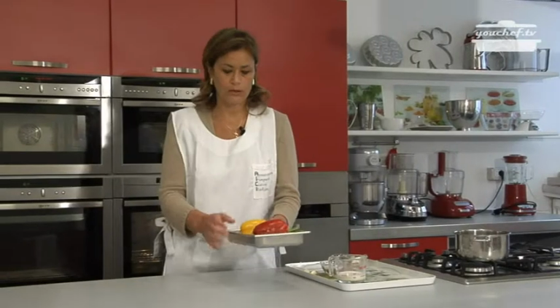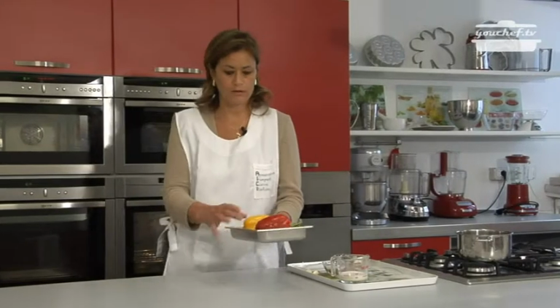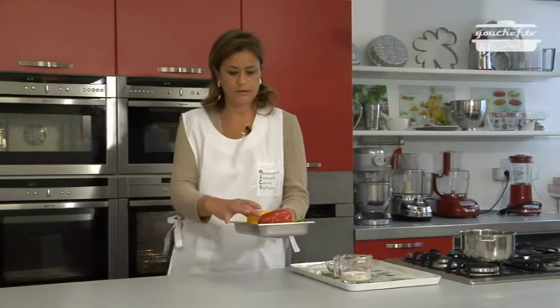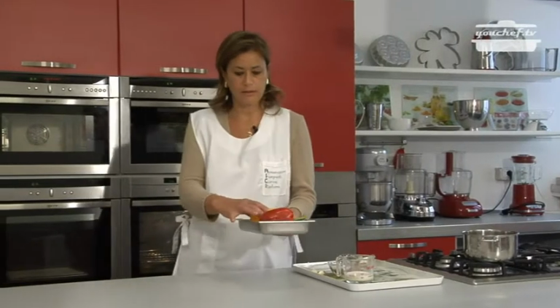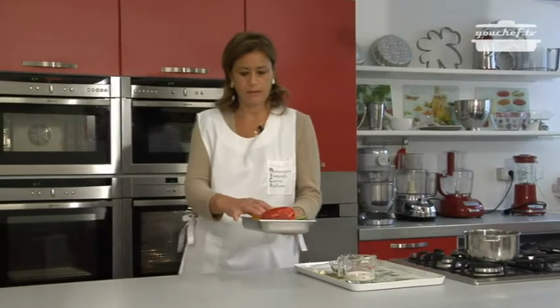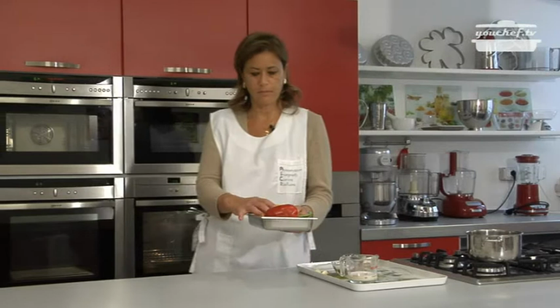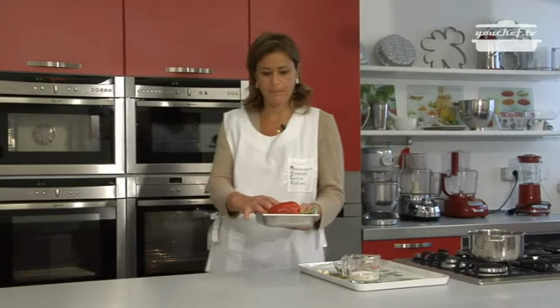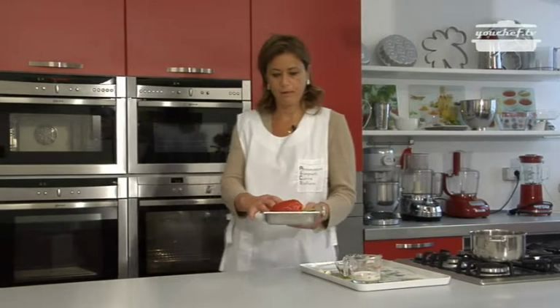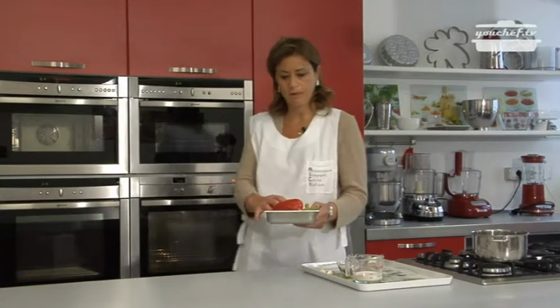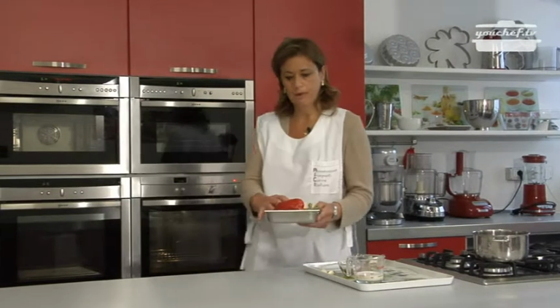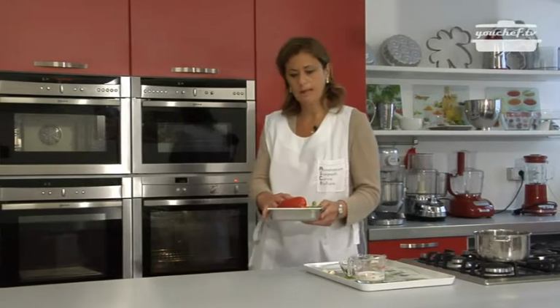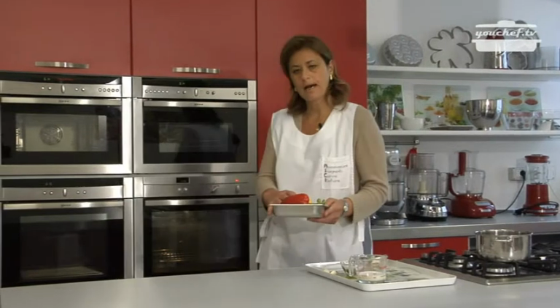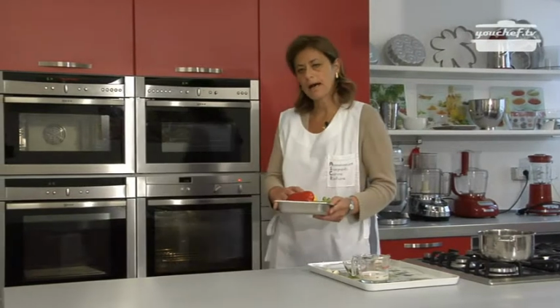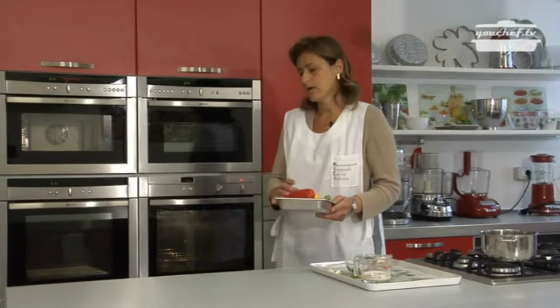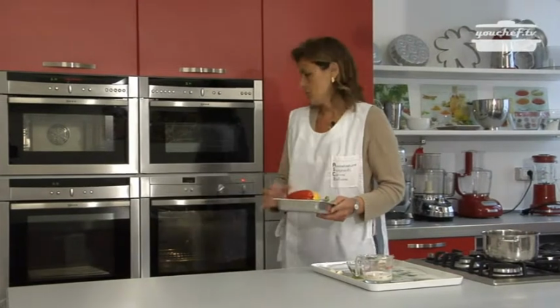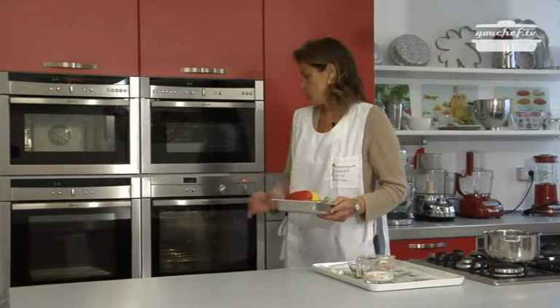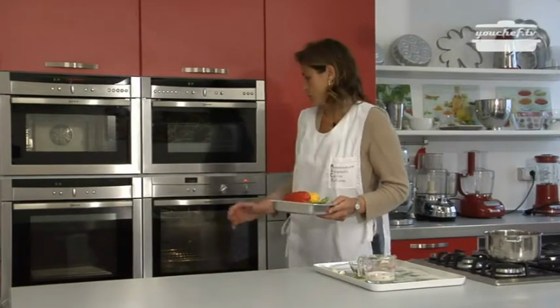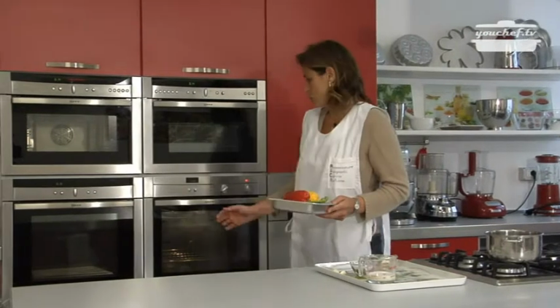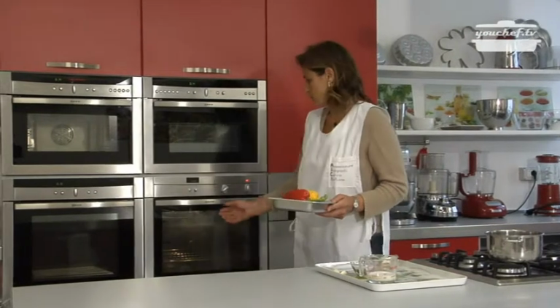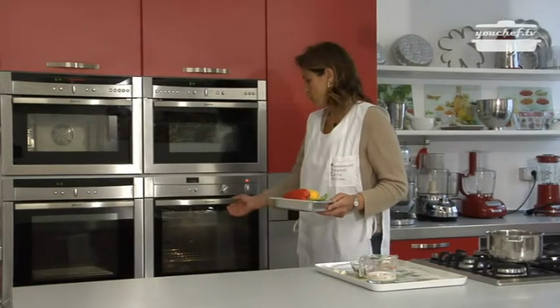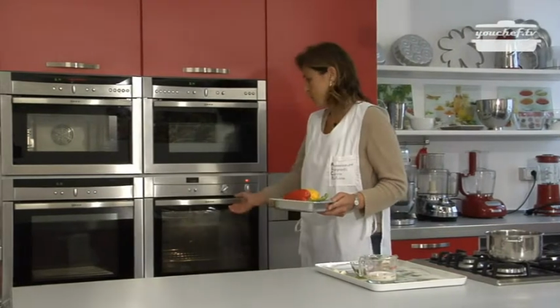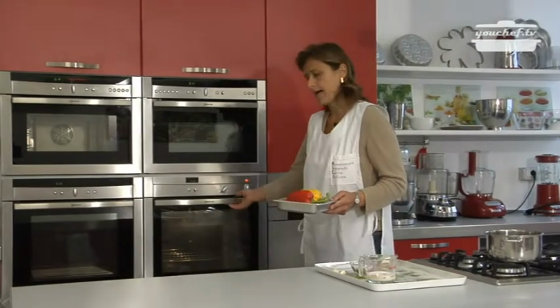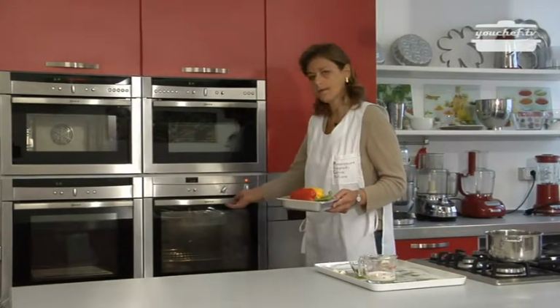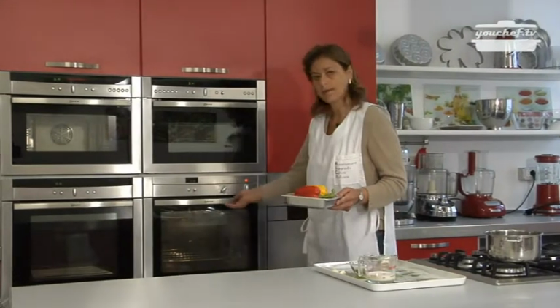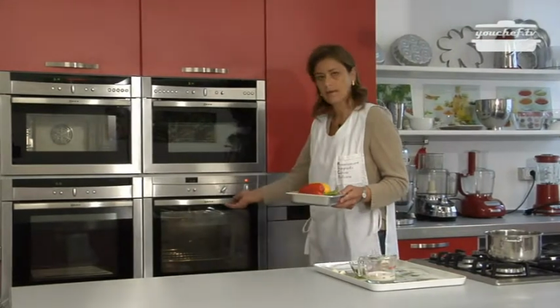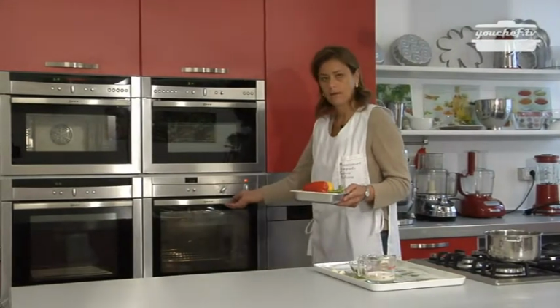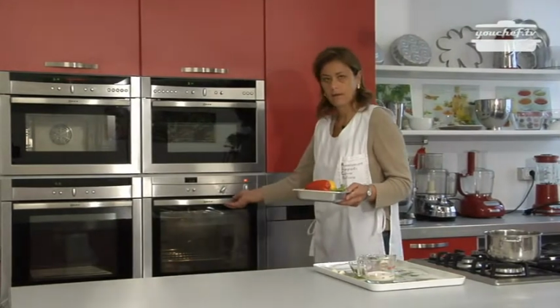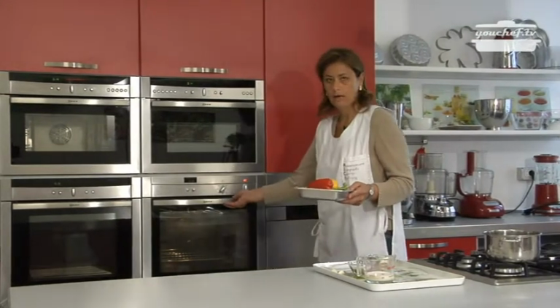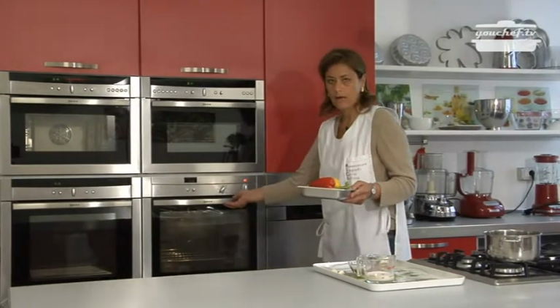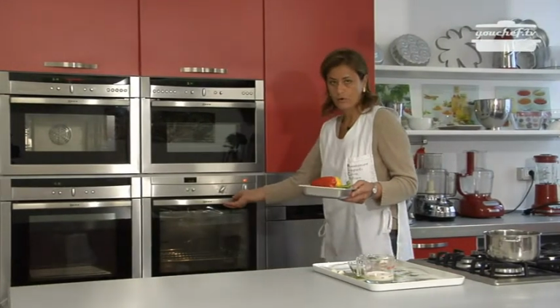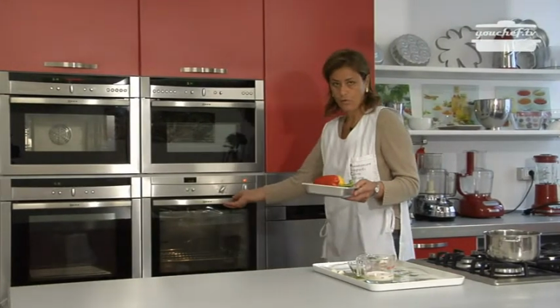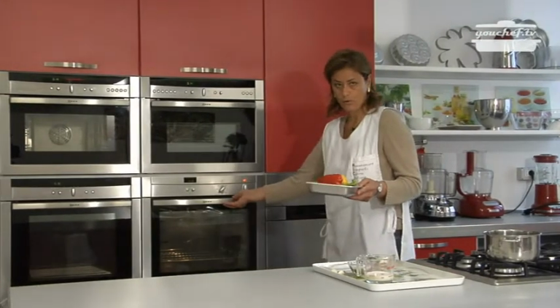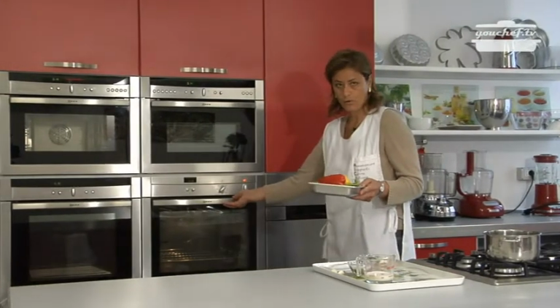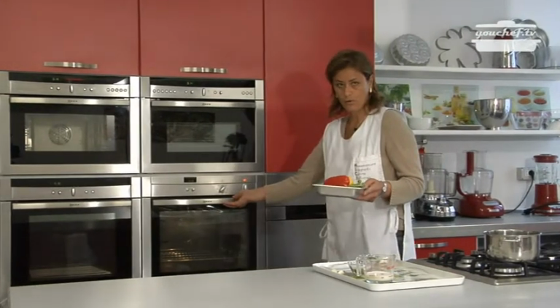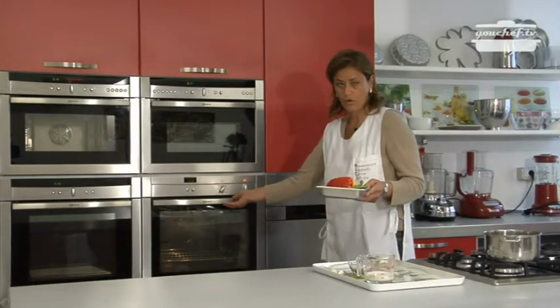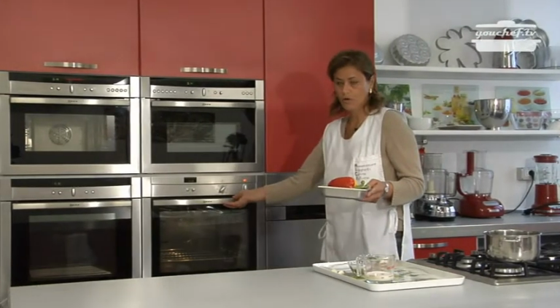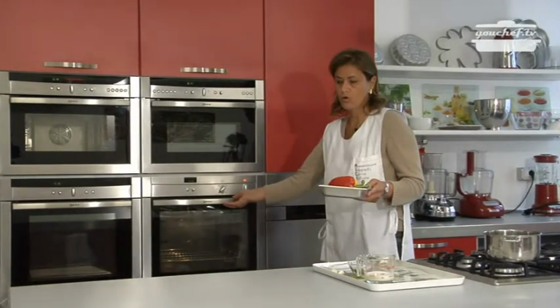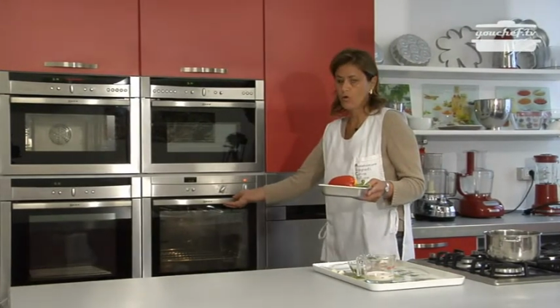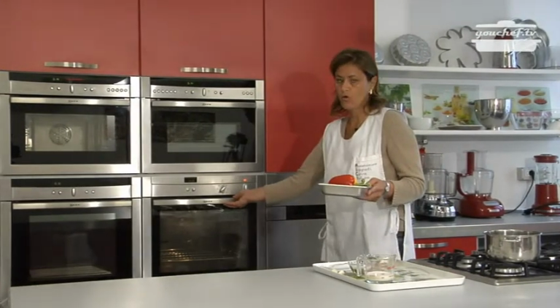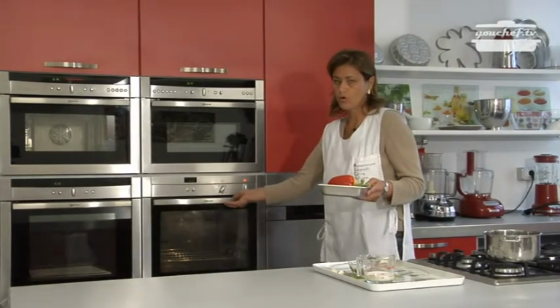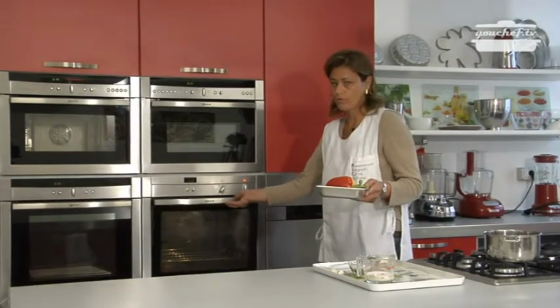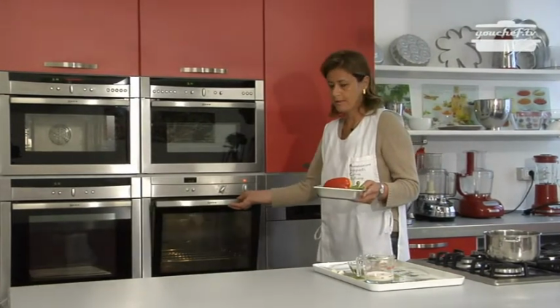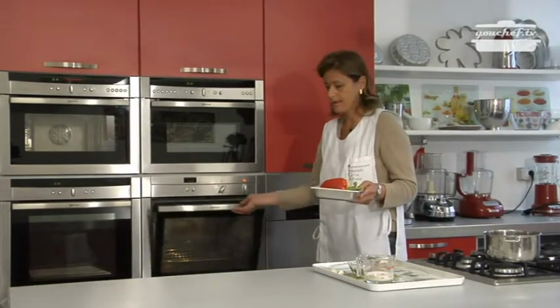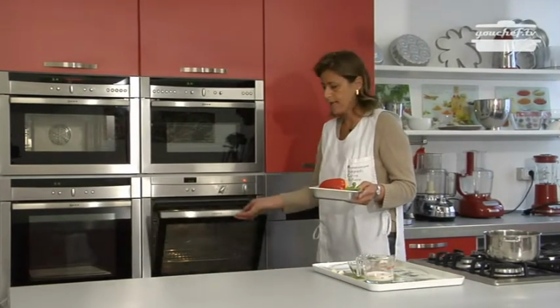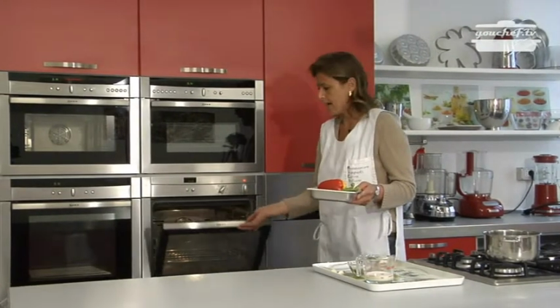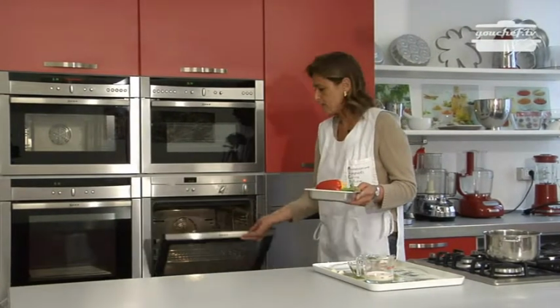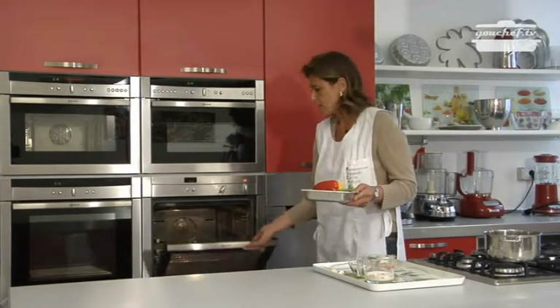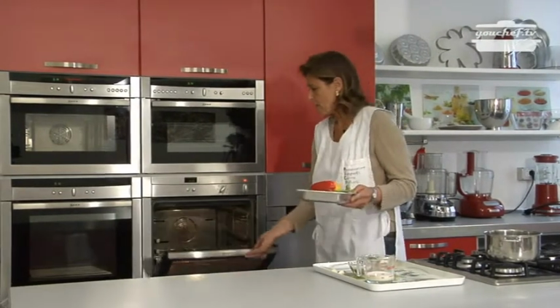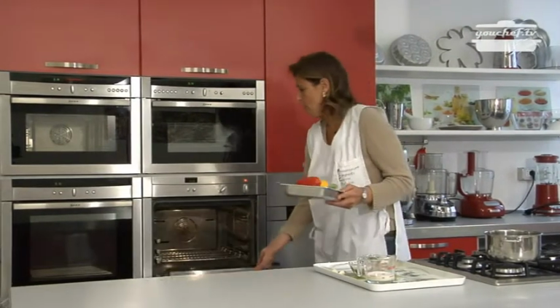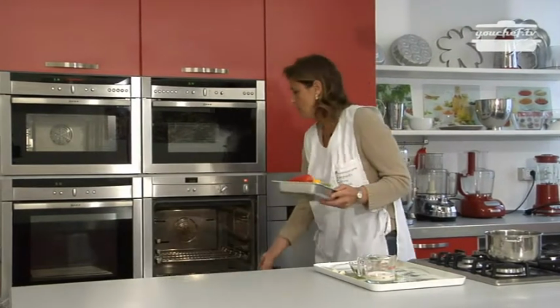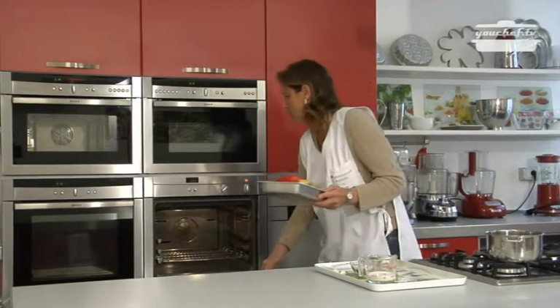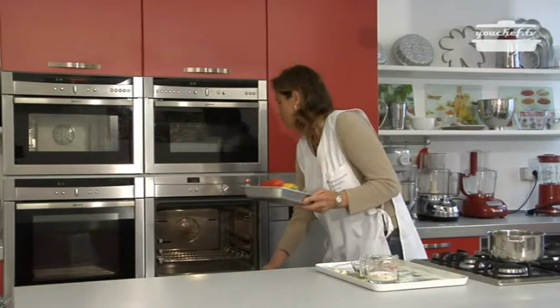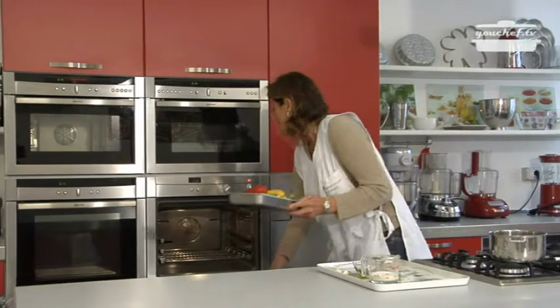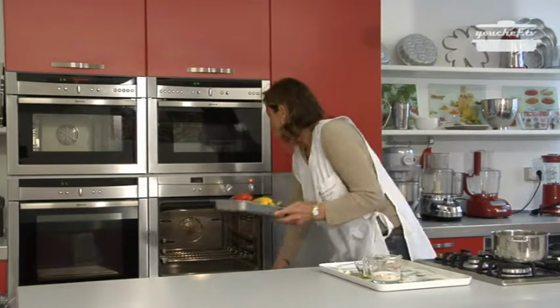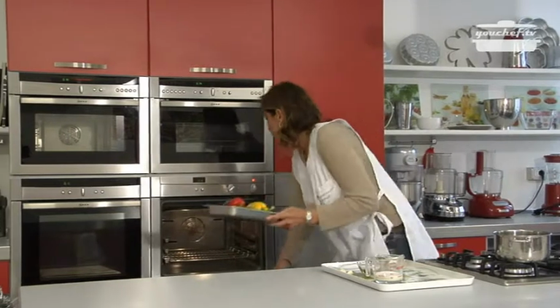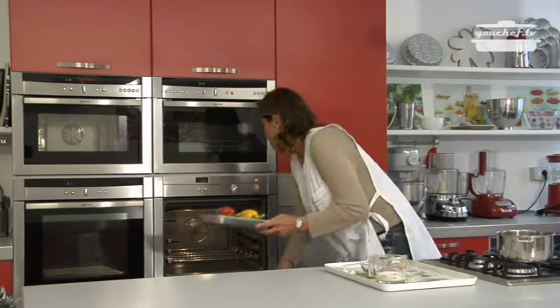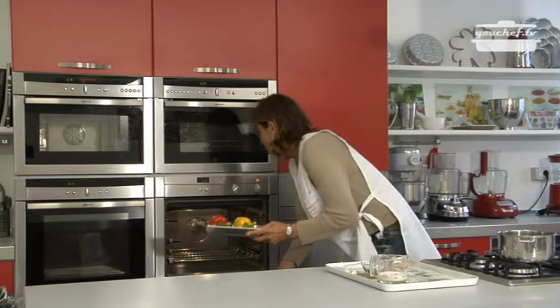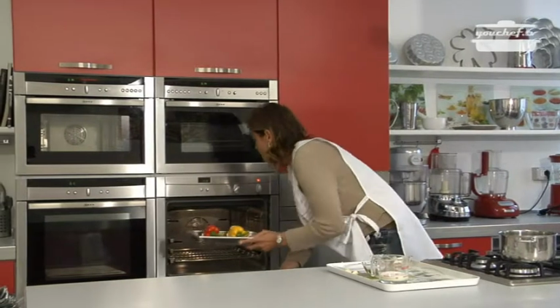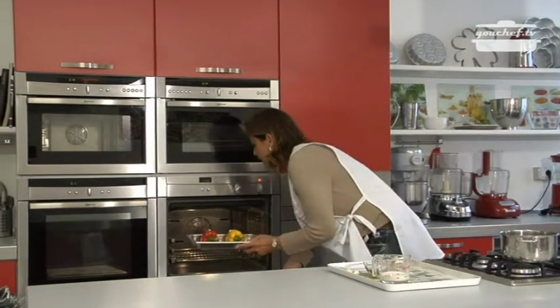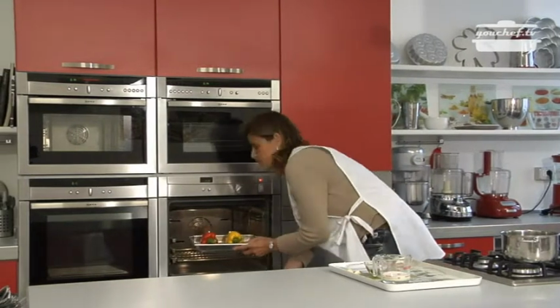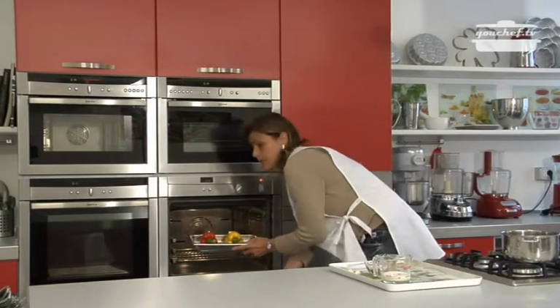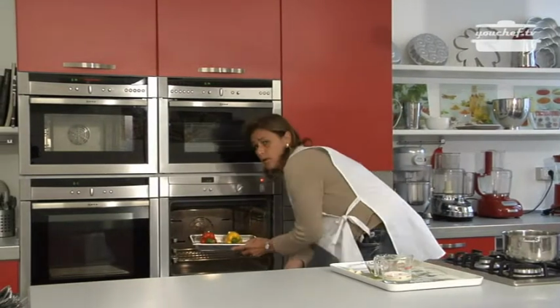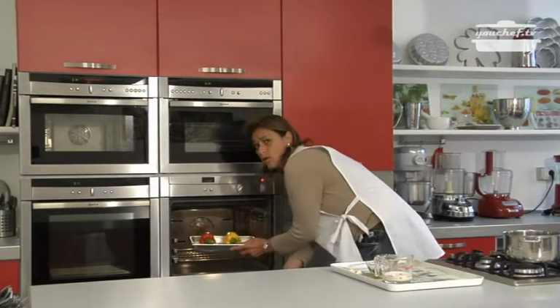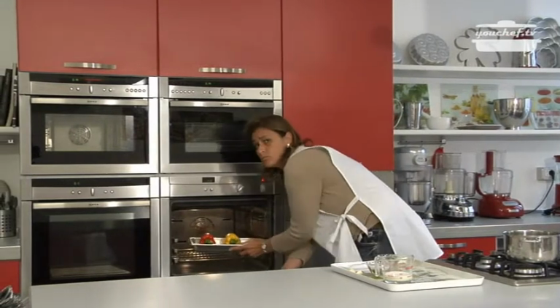We put the peppers in the oven for 15-20 minutes and the temperature must be 180 Celsius degrees.